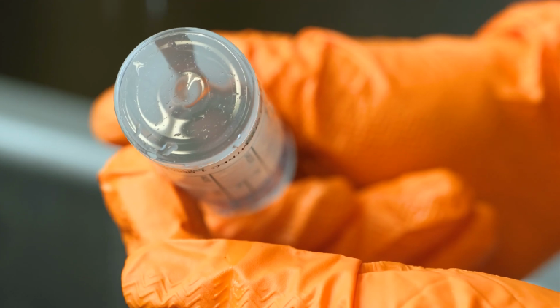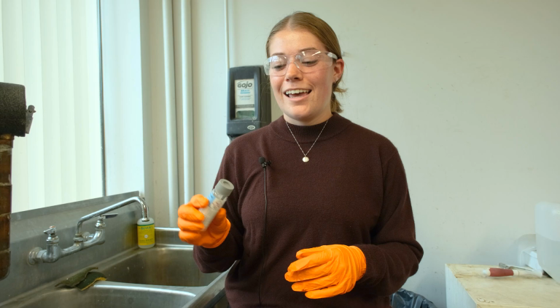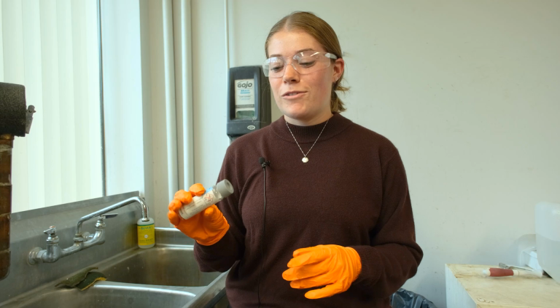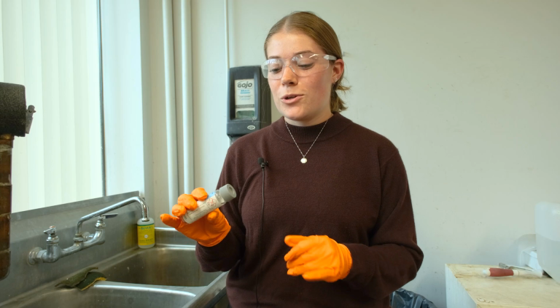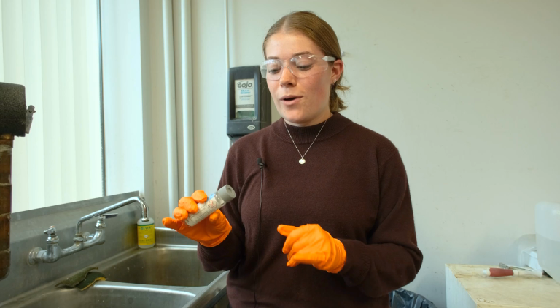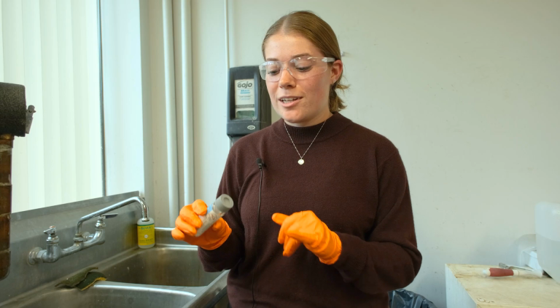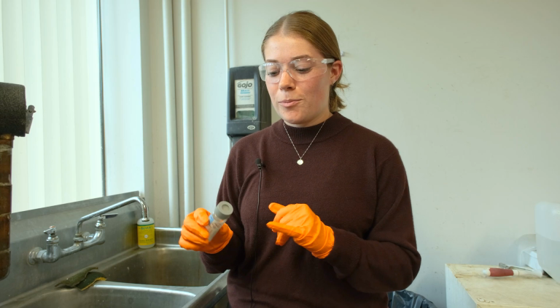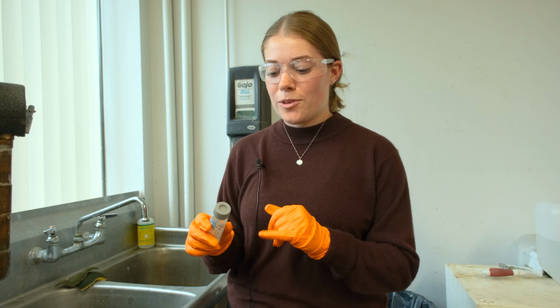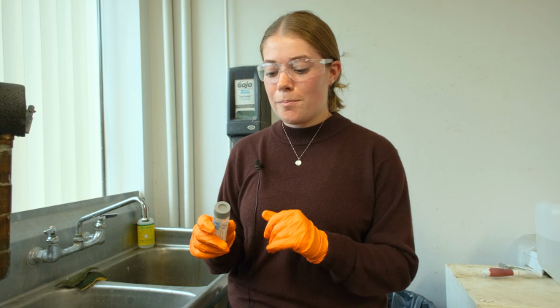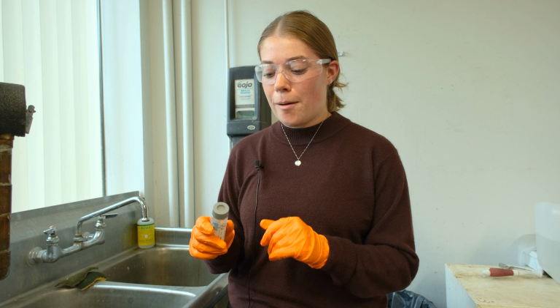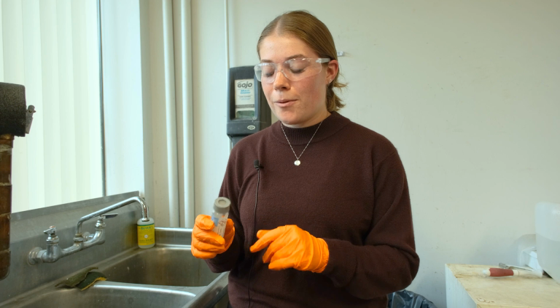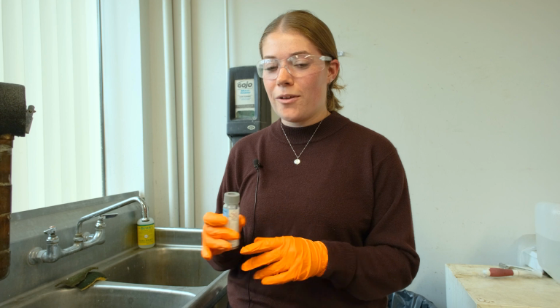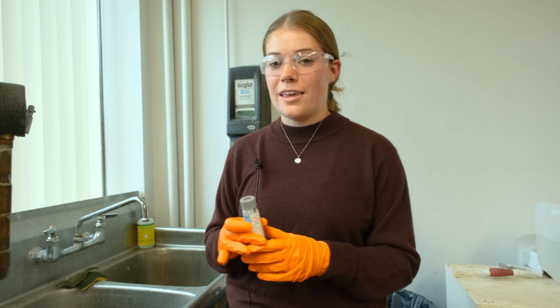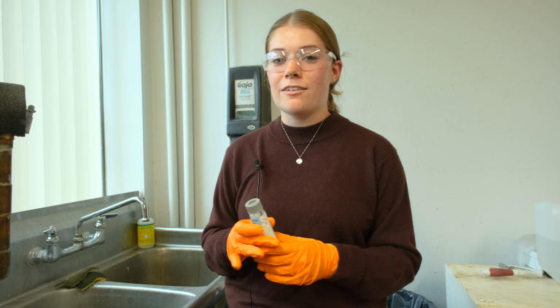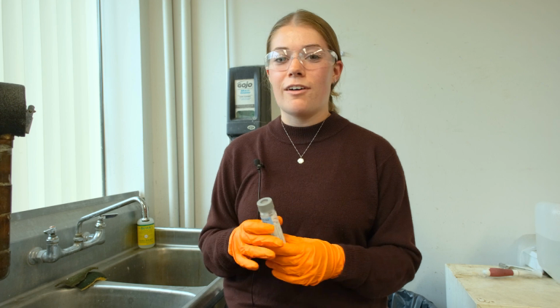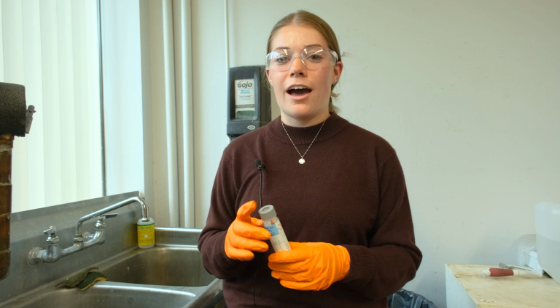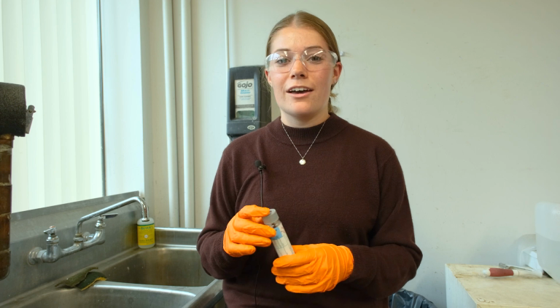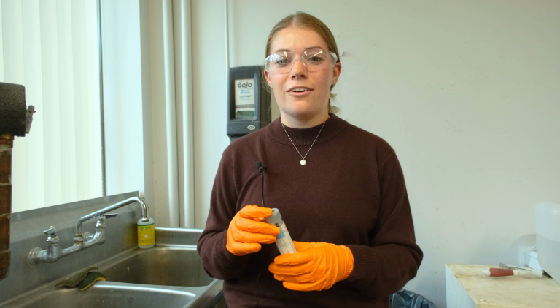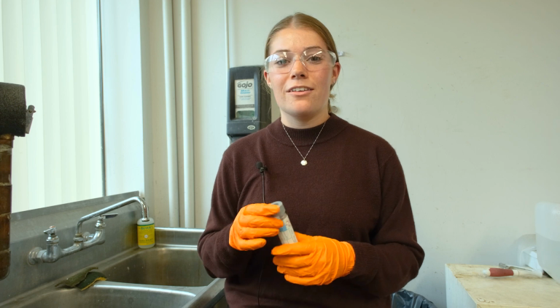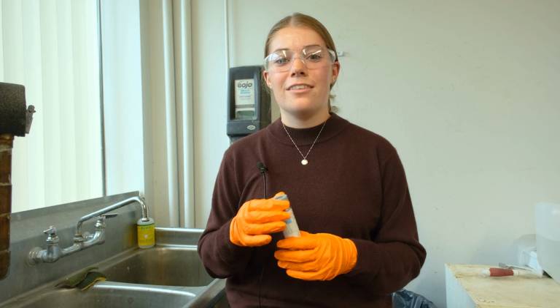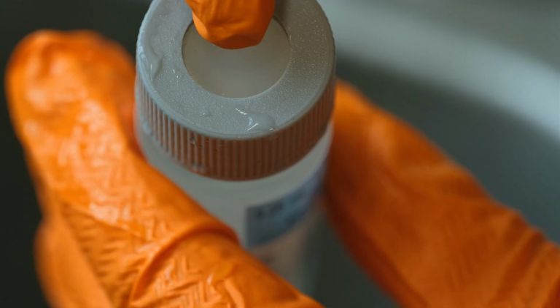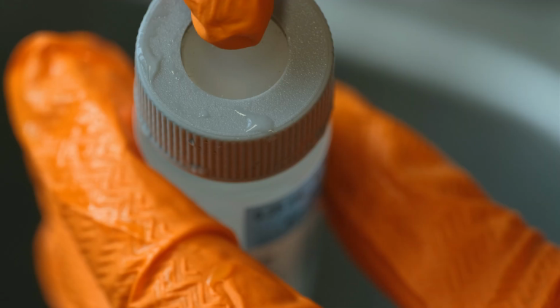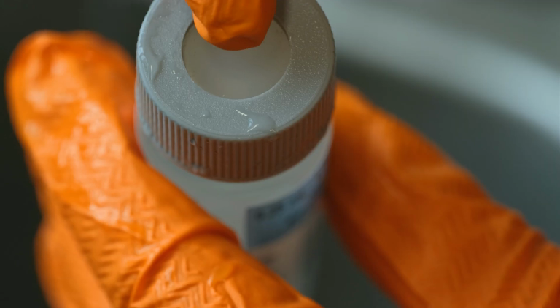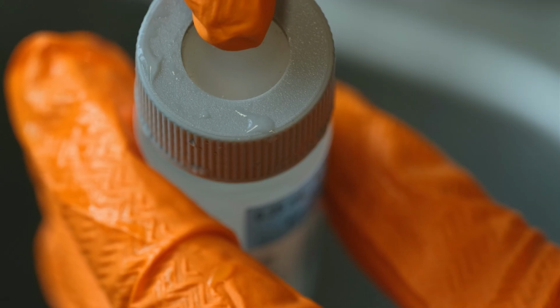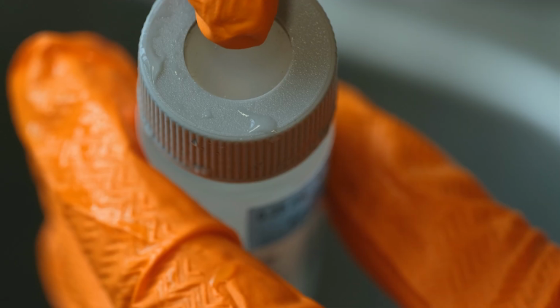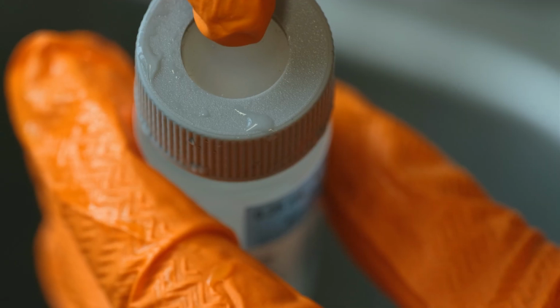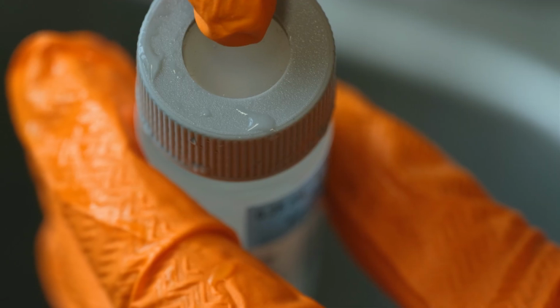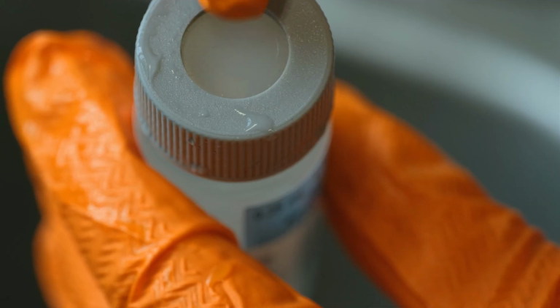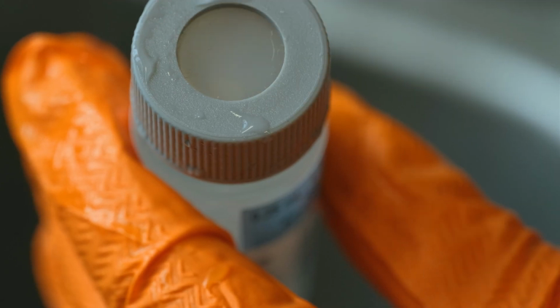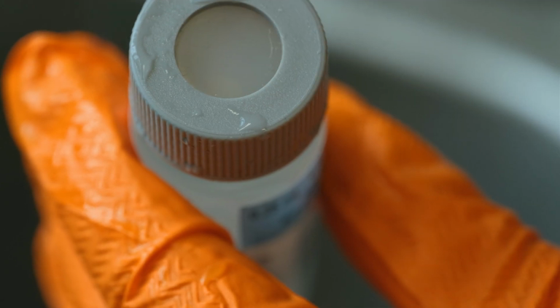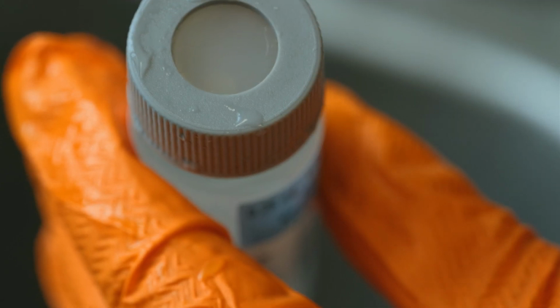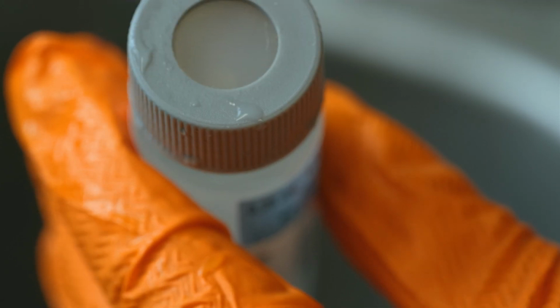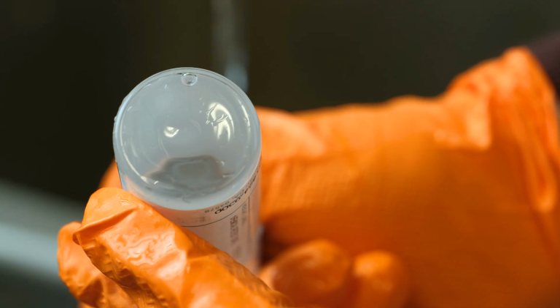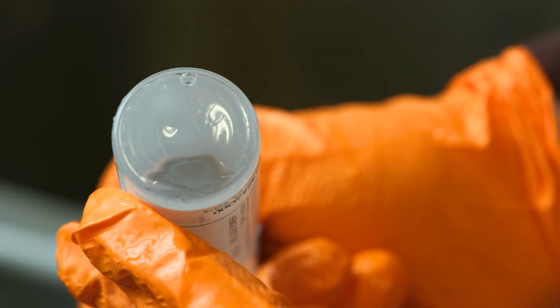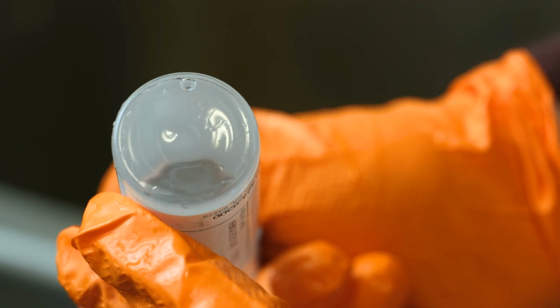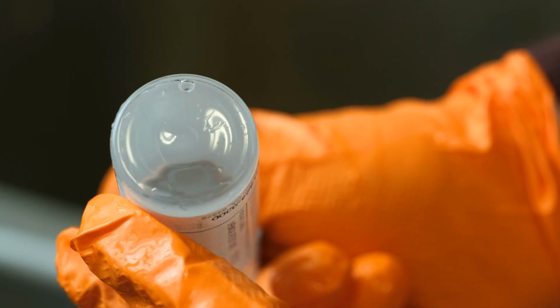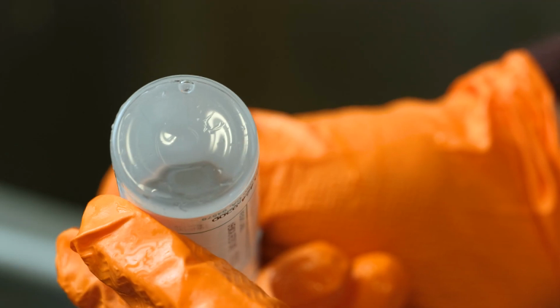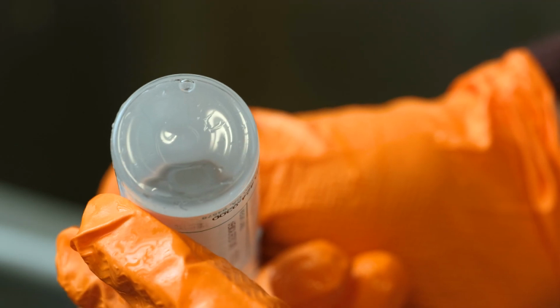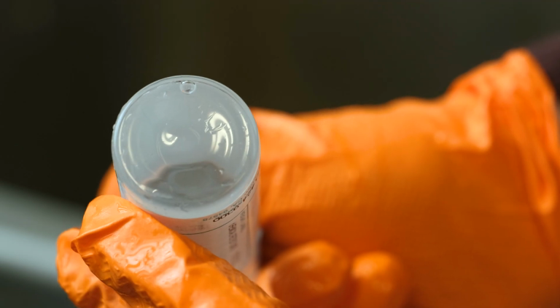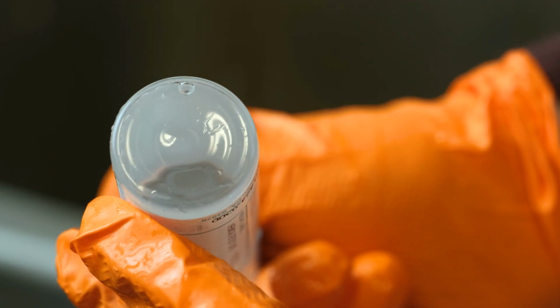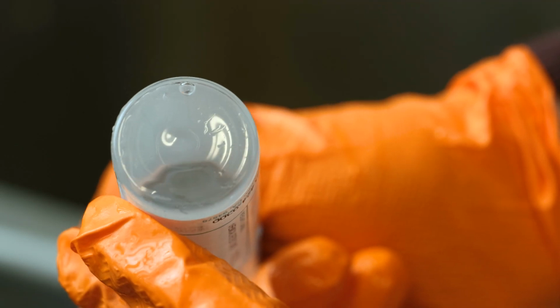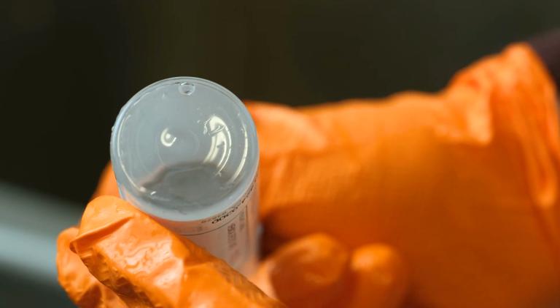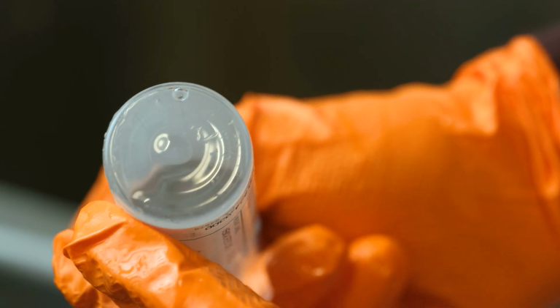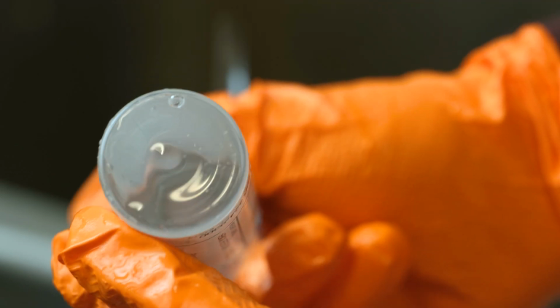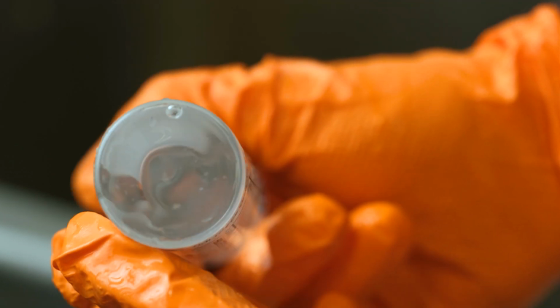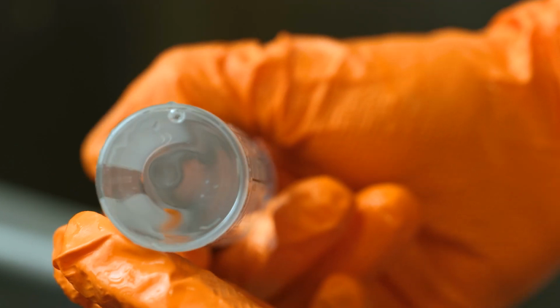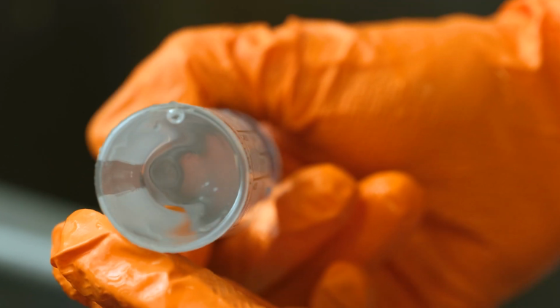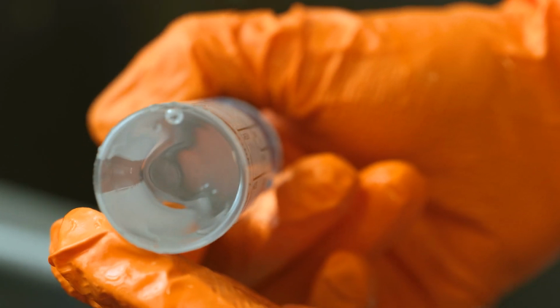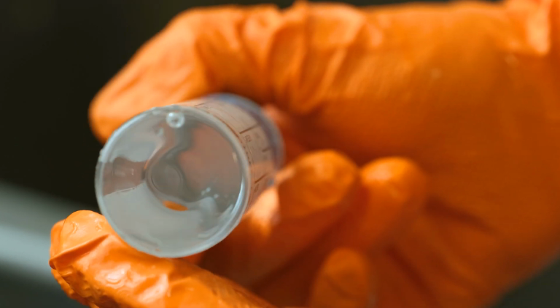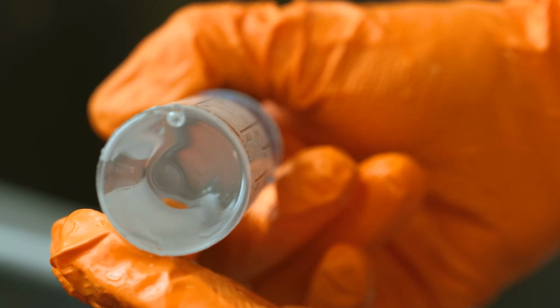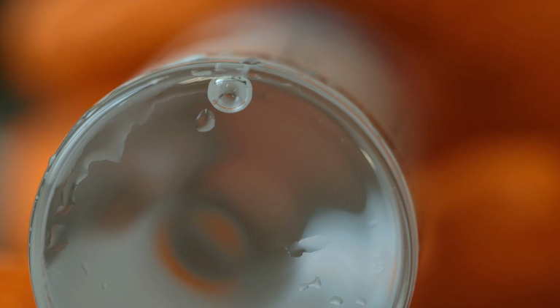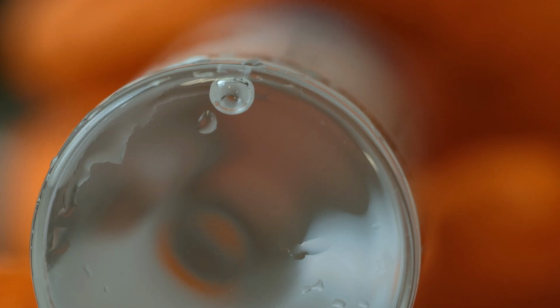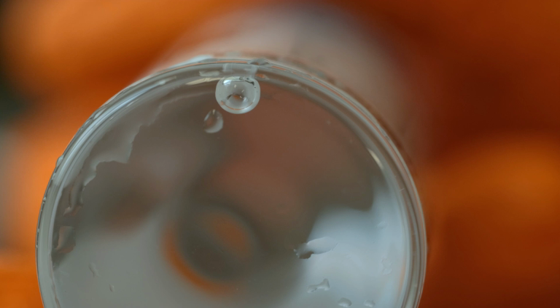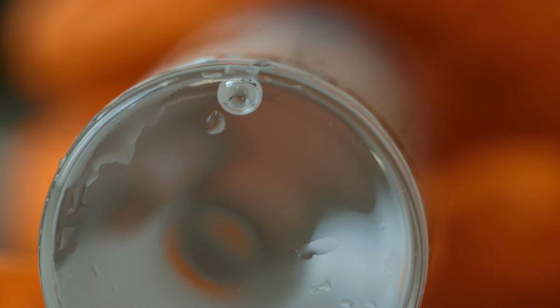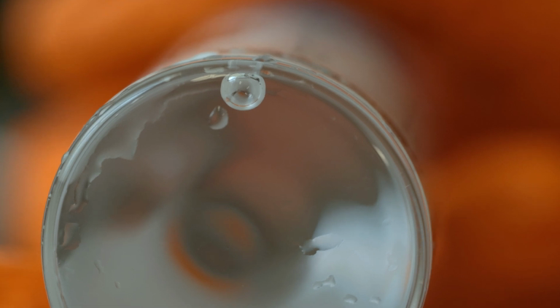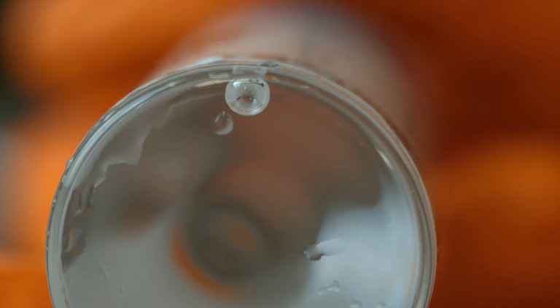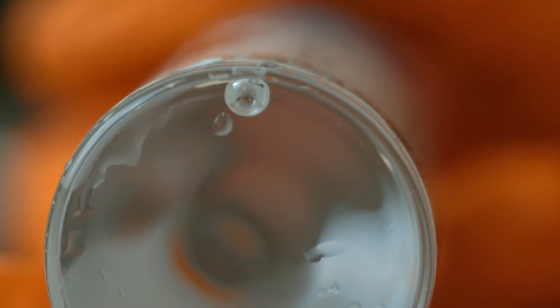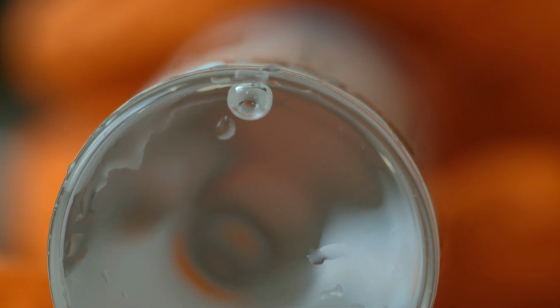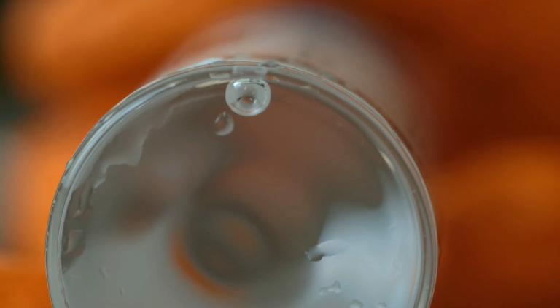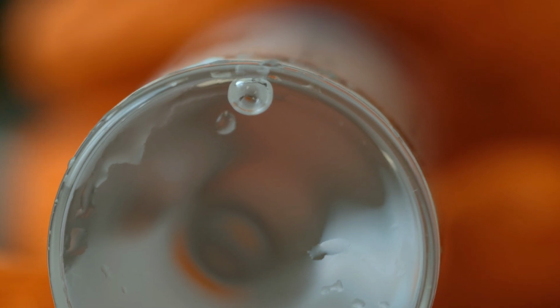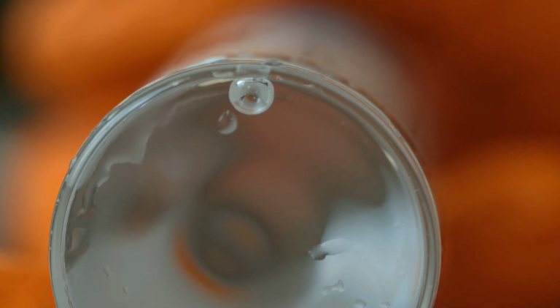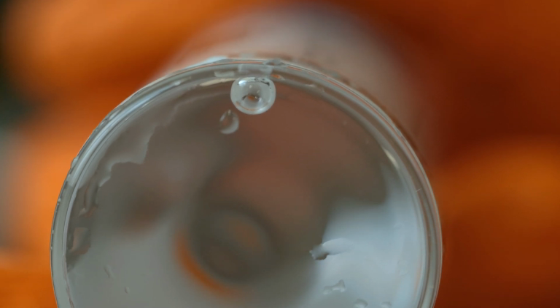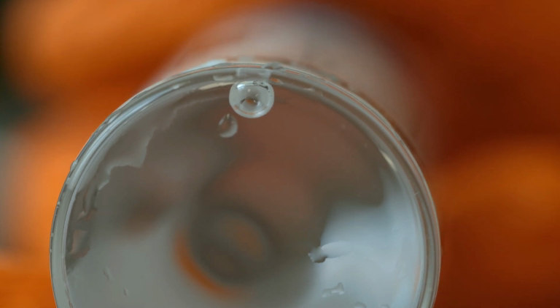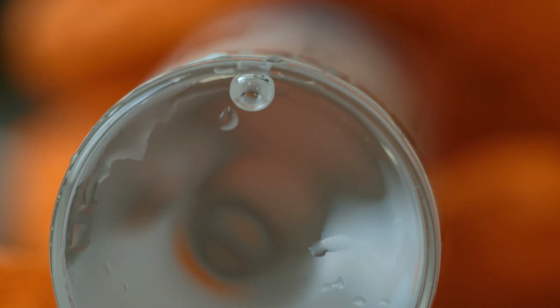If you do end up with a bubble in the vial, the constituents could volatilize into the airspace, and you'll end up with an inaccurate reading from the lab.